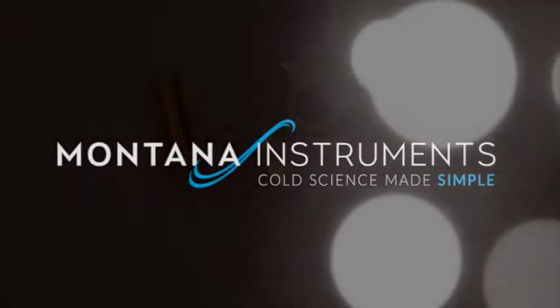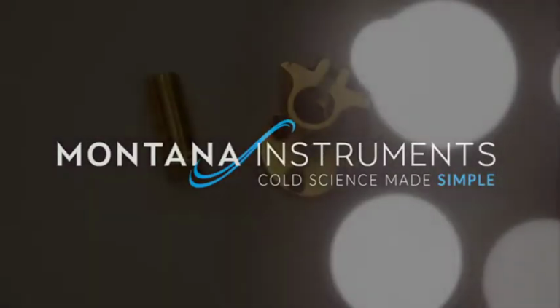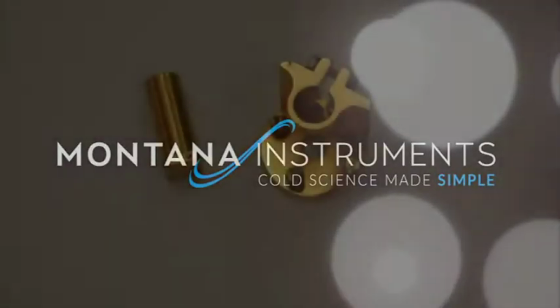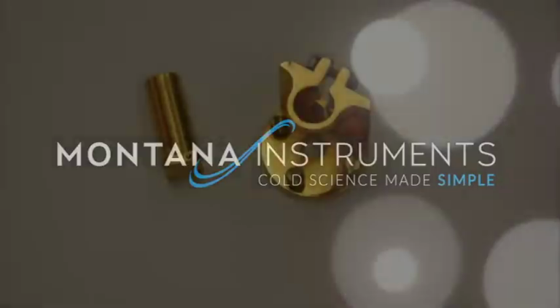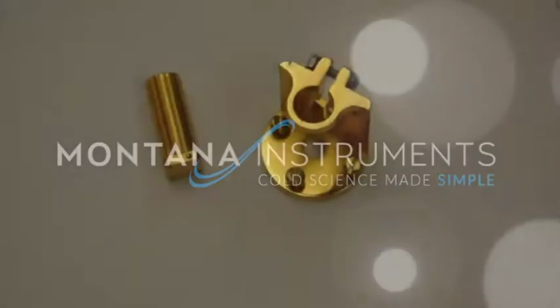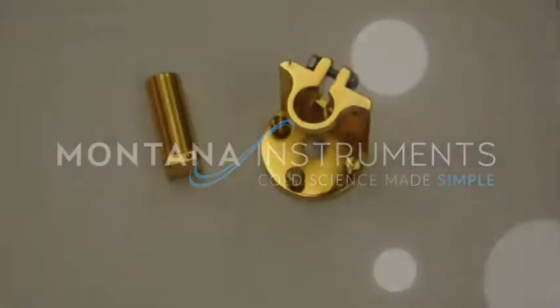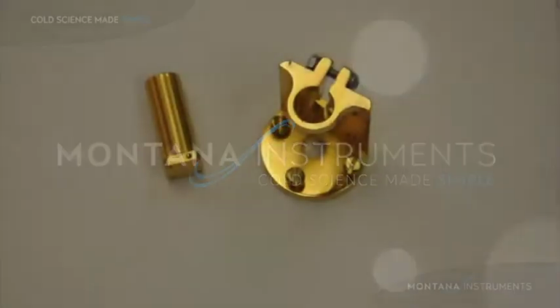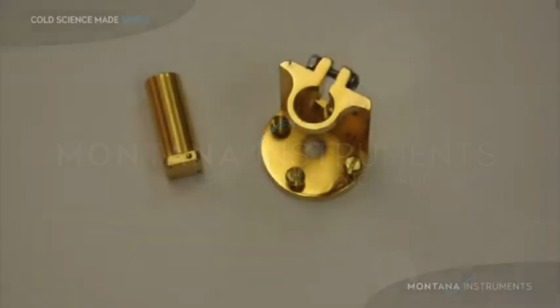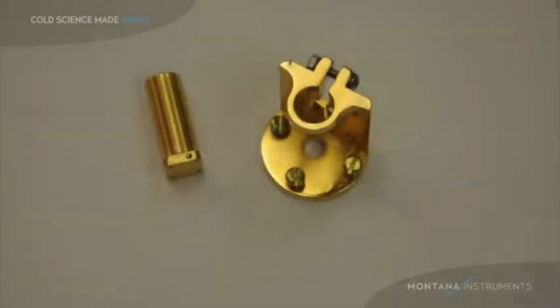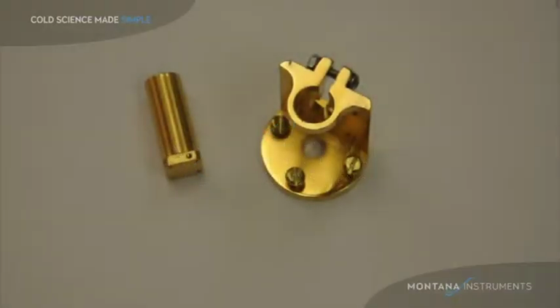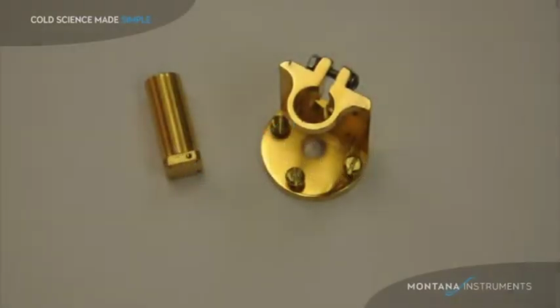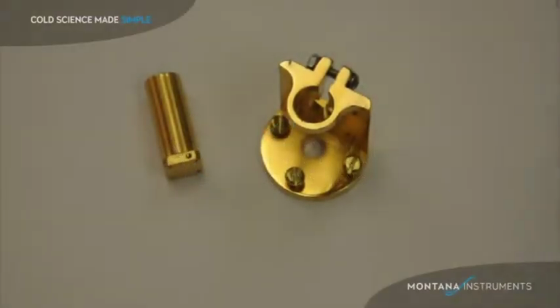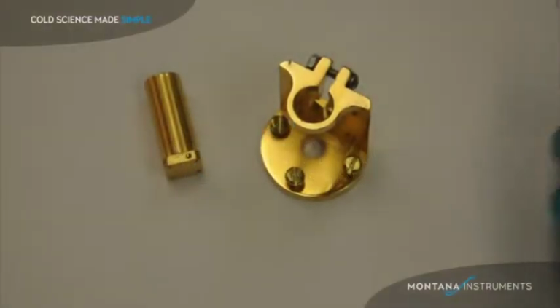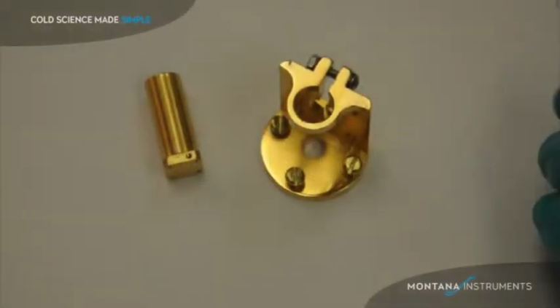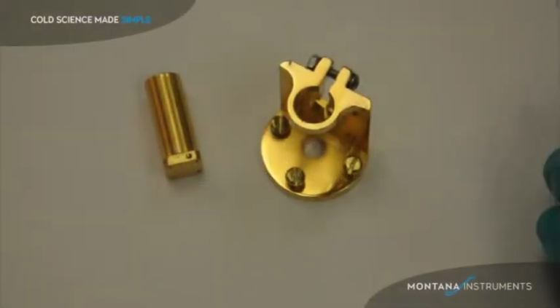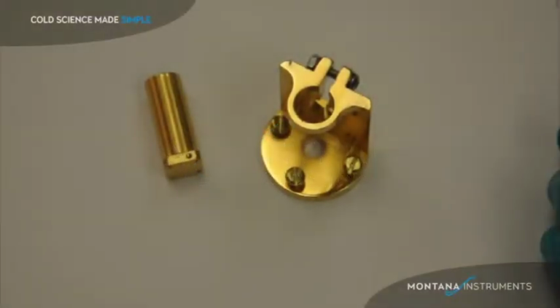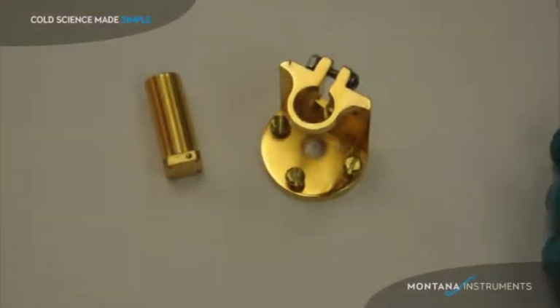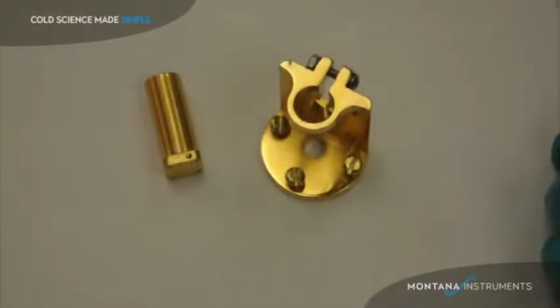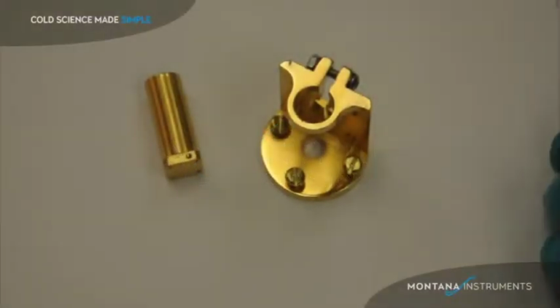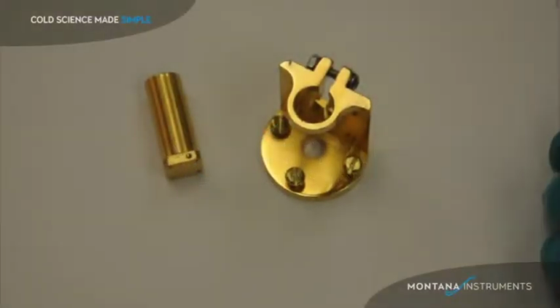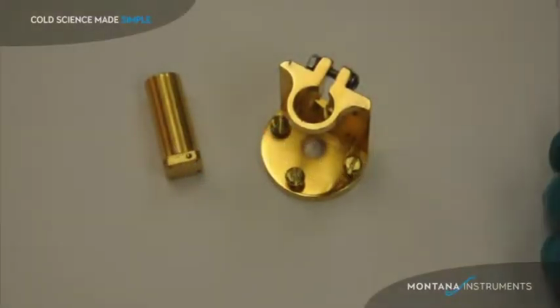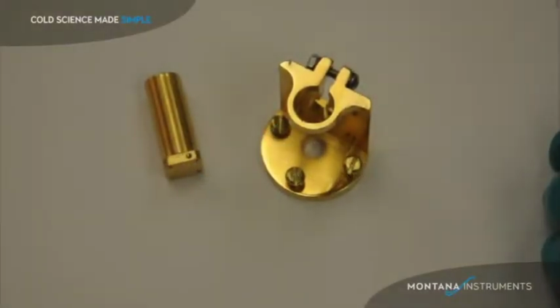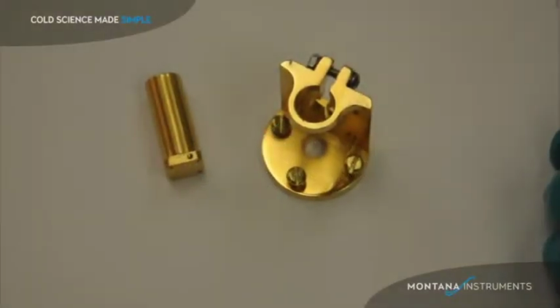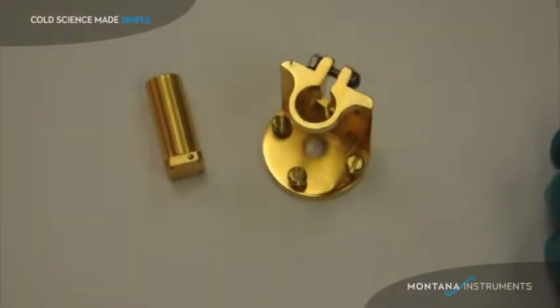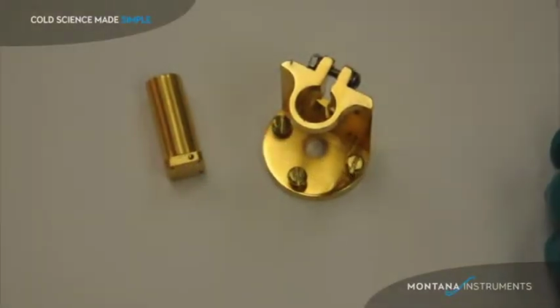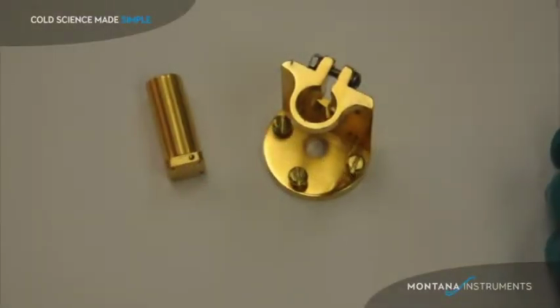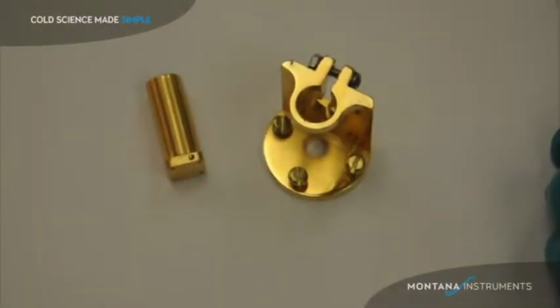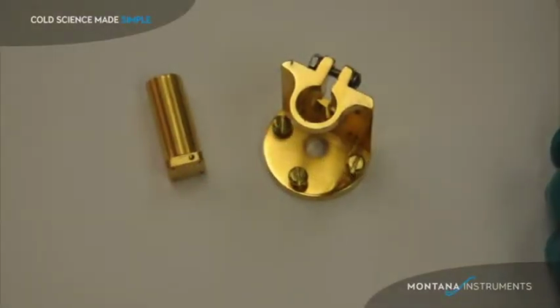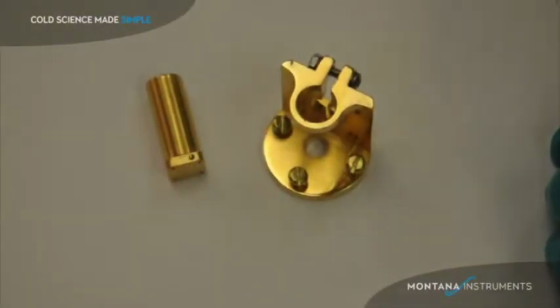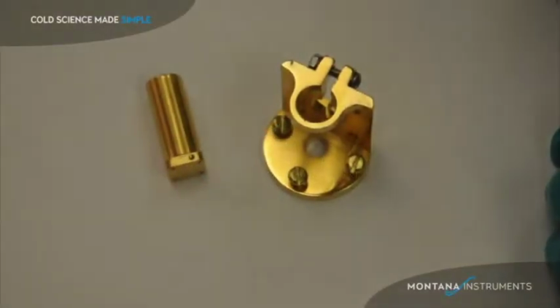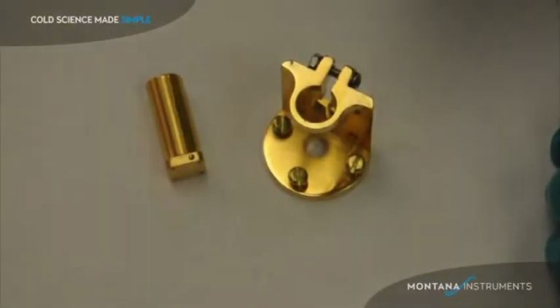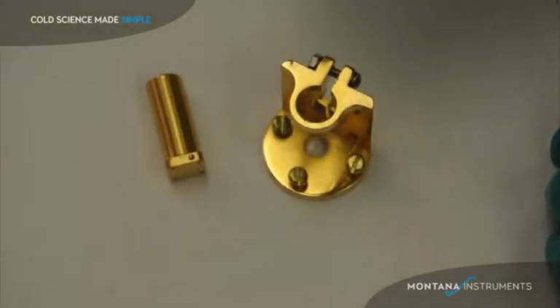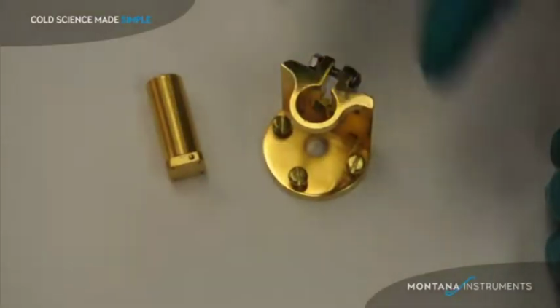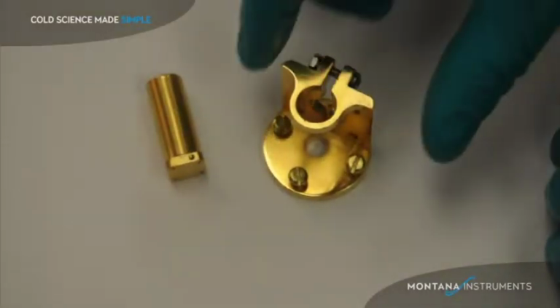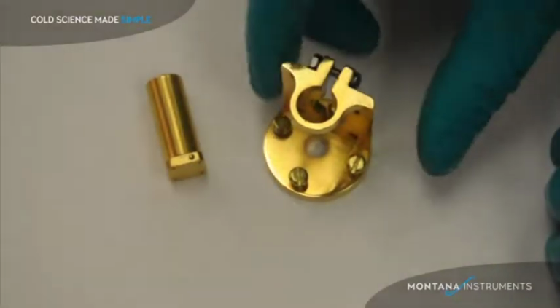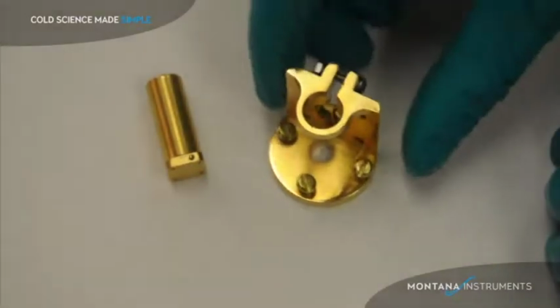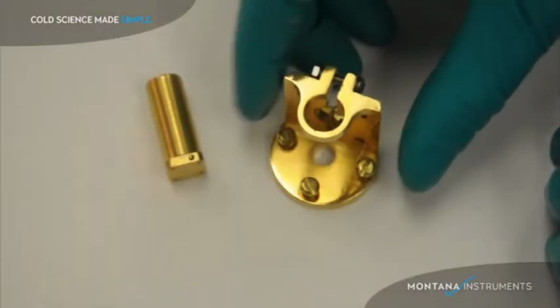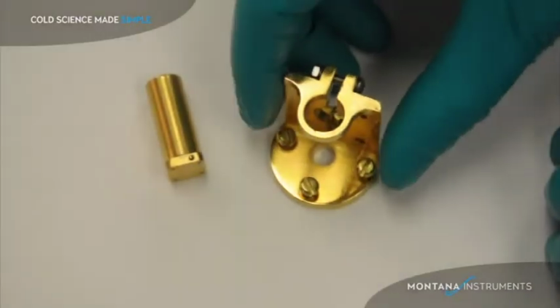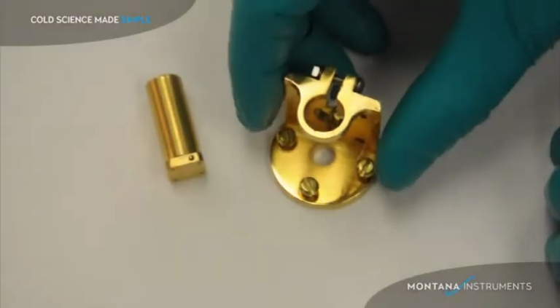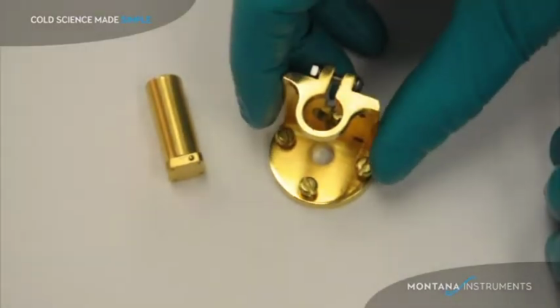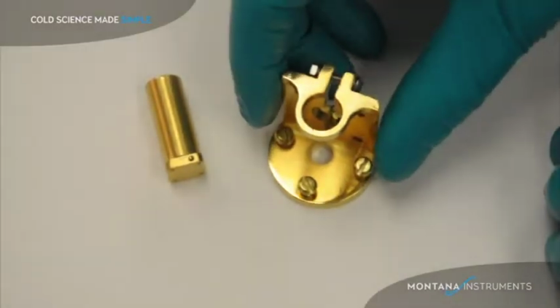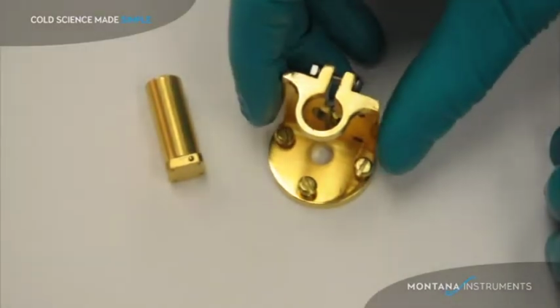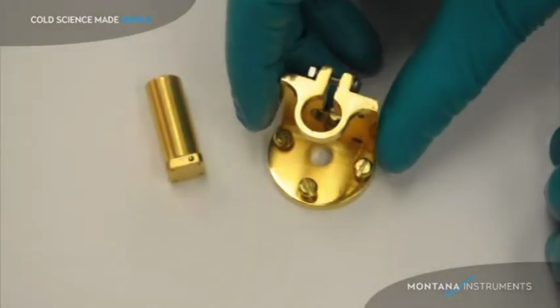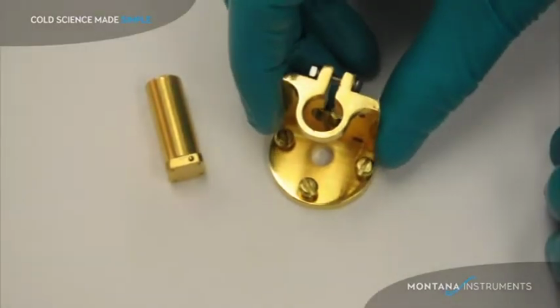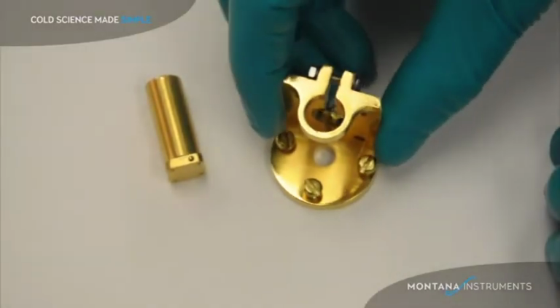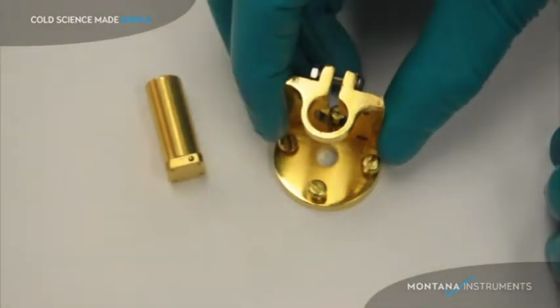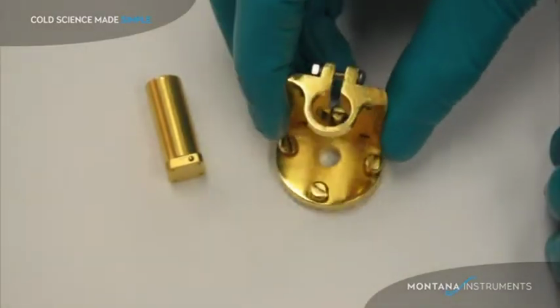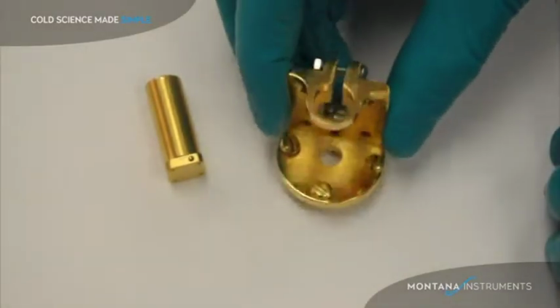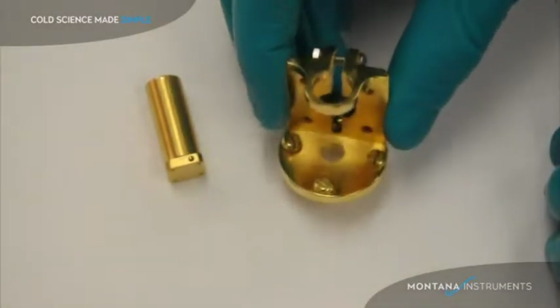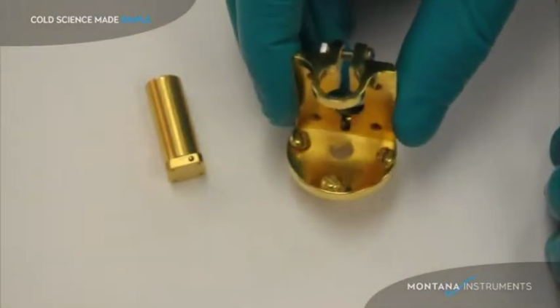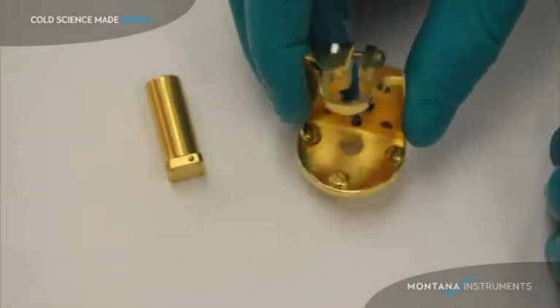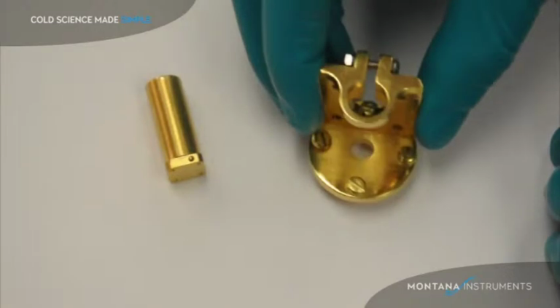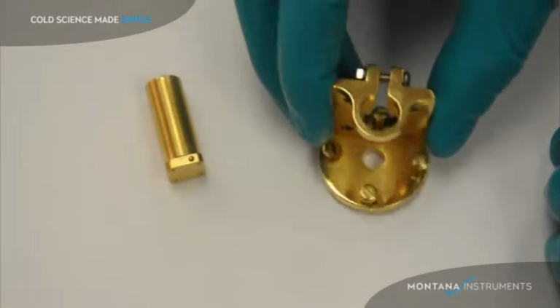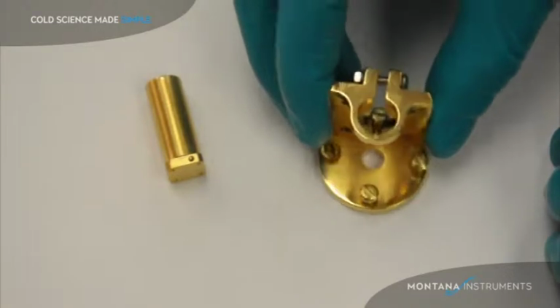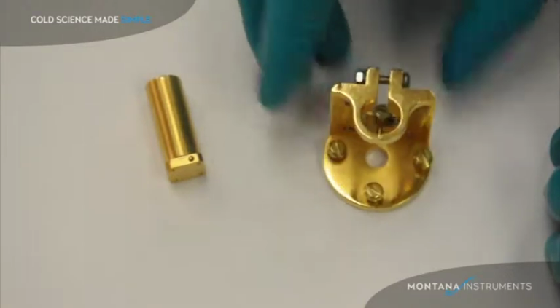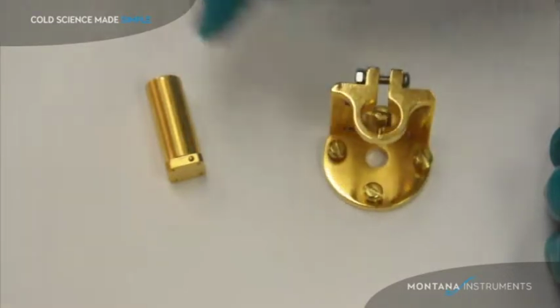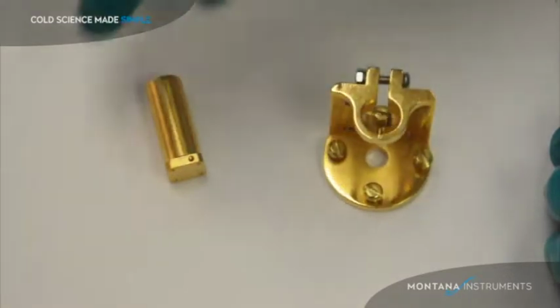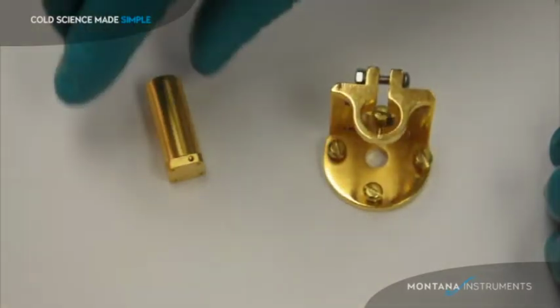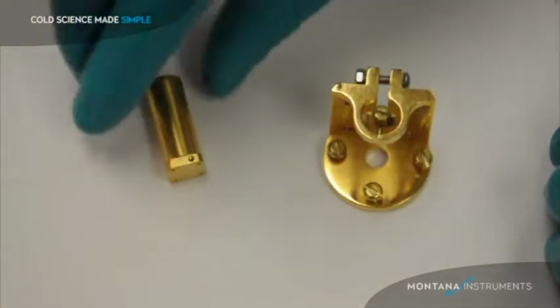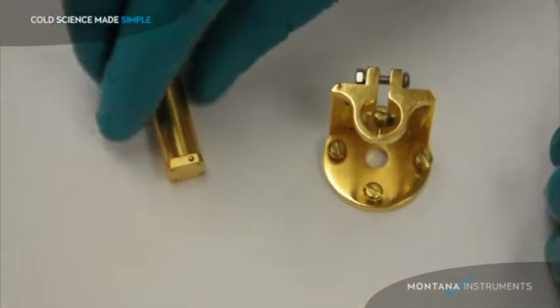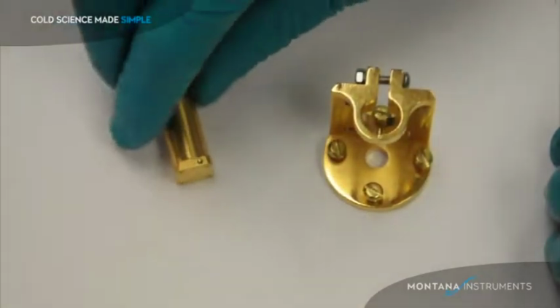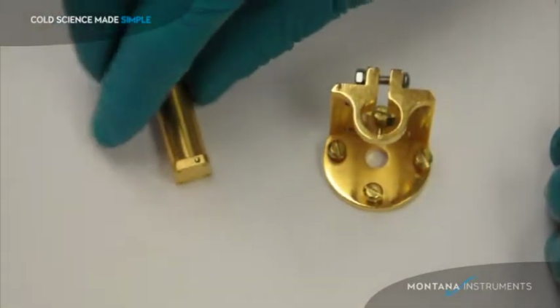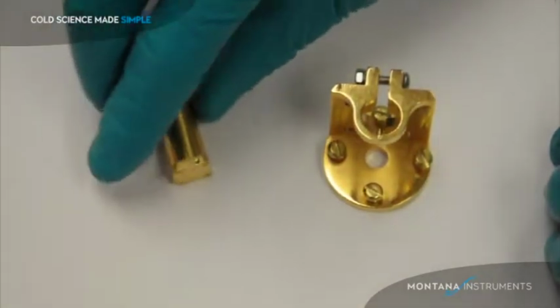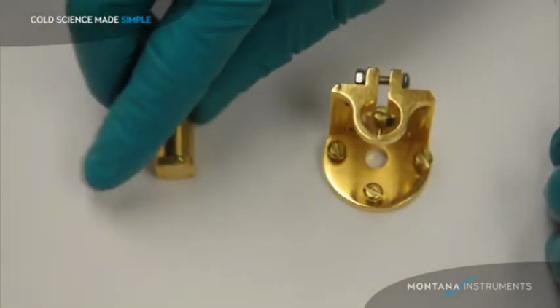I'd like to show you how the sample mount works in the cryo station. The sample mount consists of the grip bracket and the sample post.